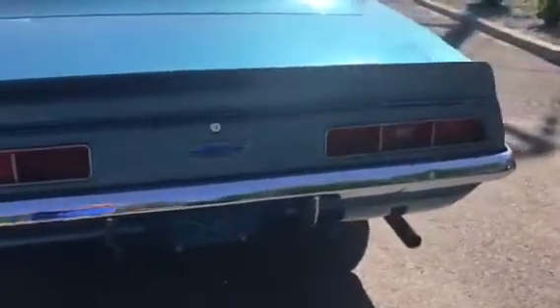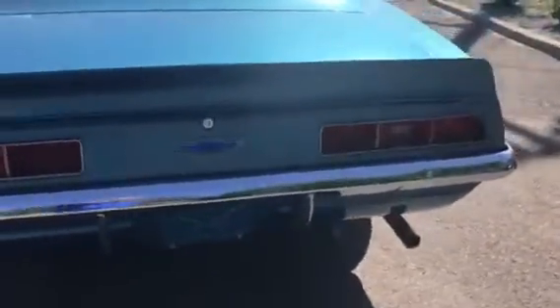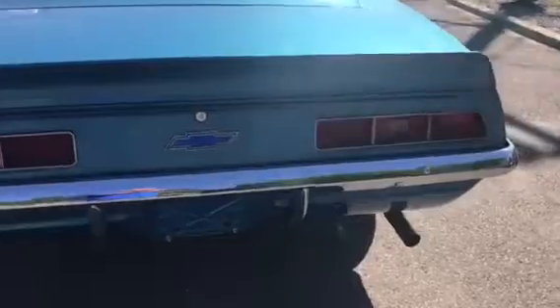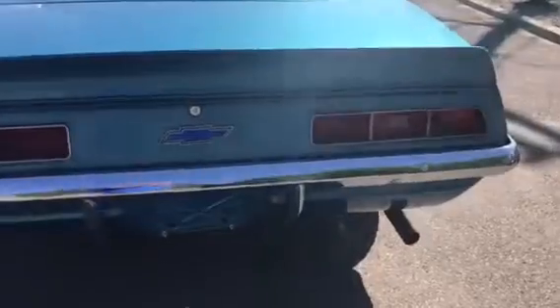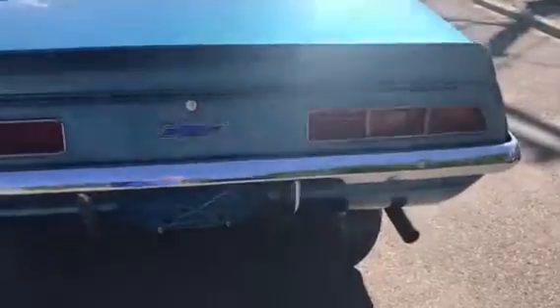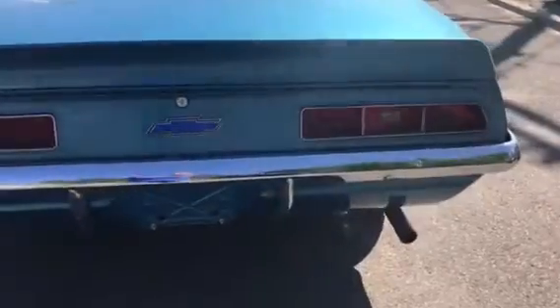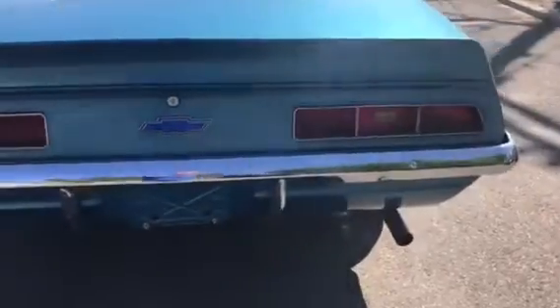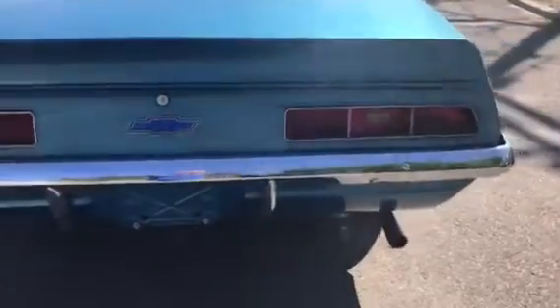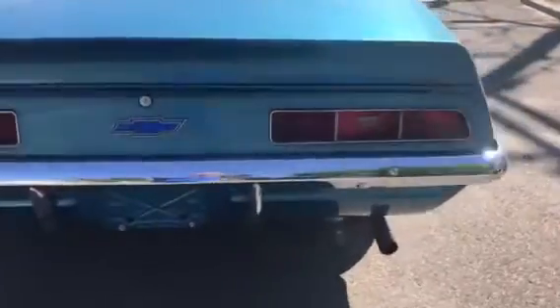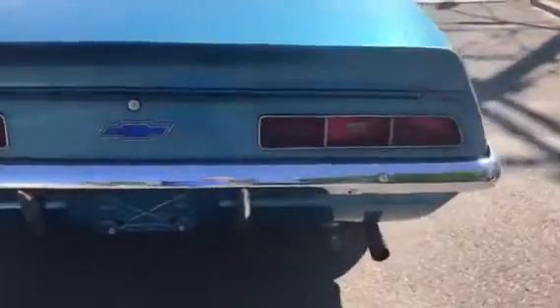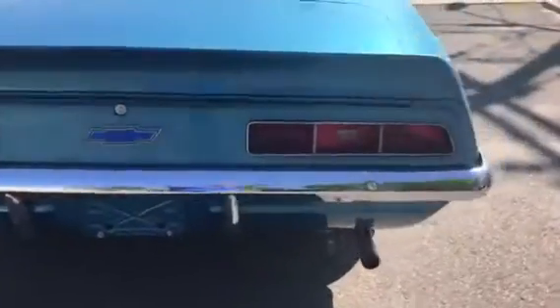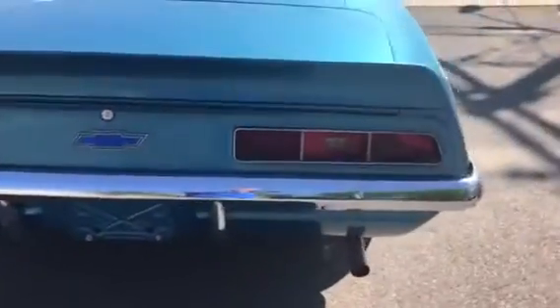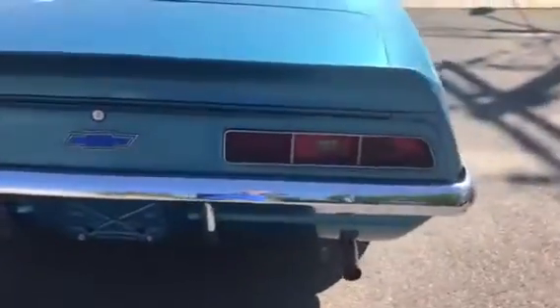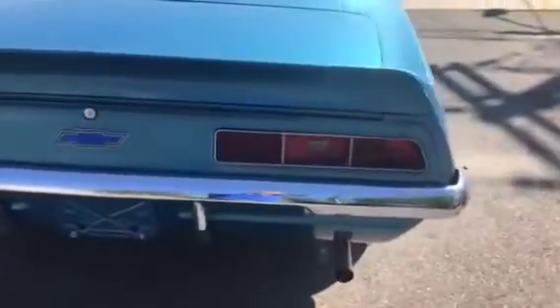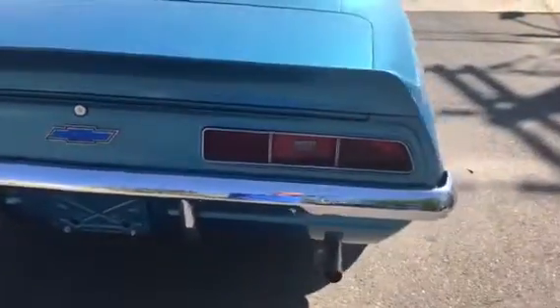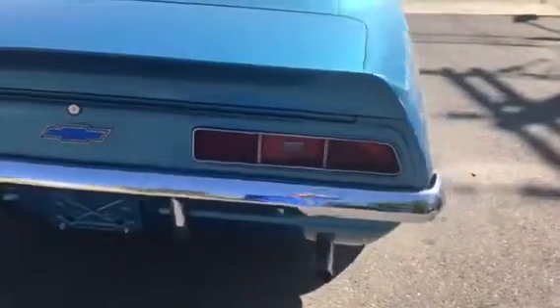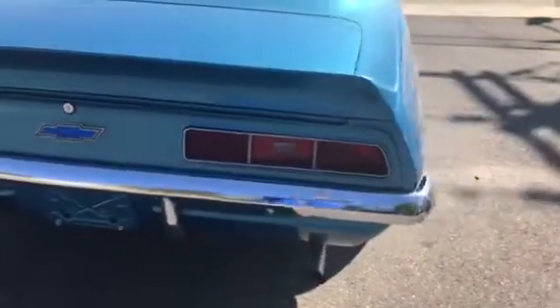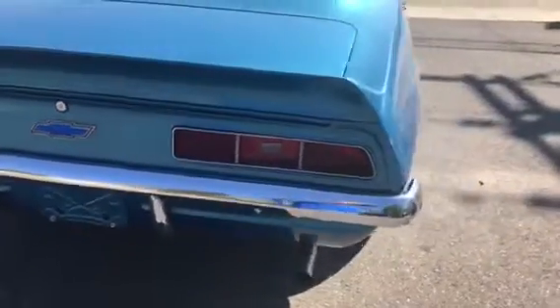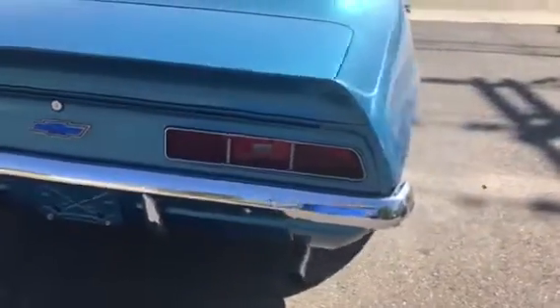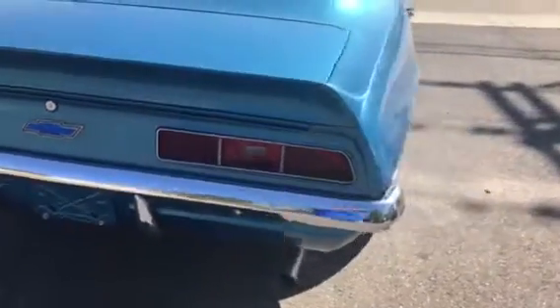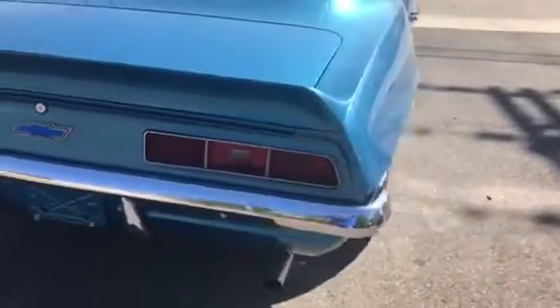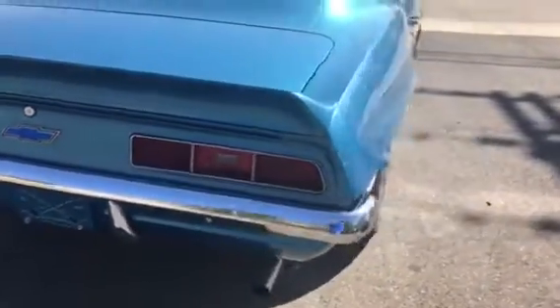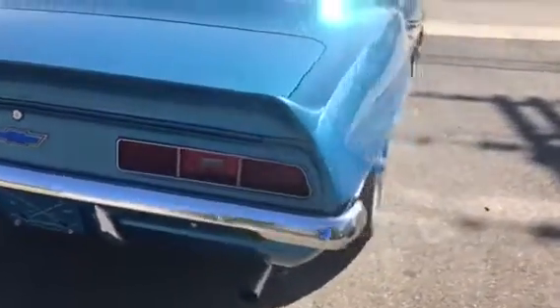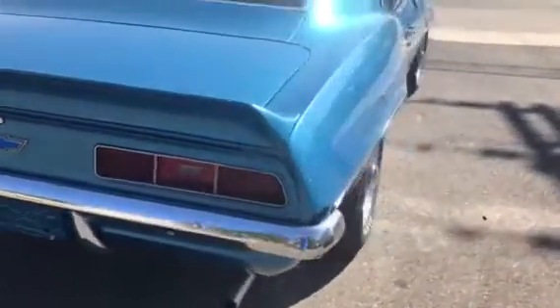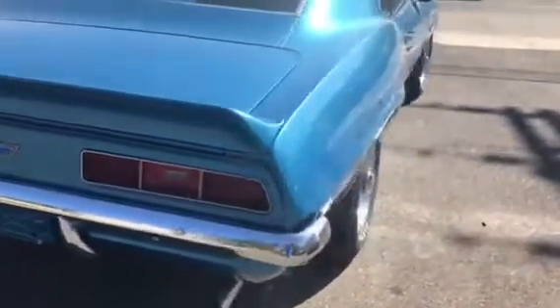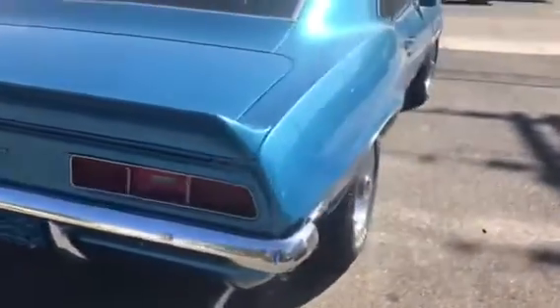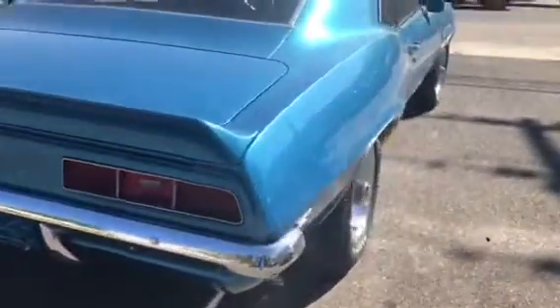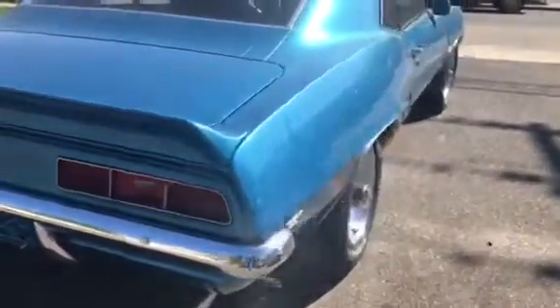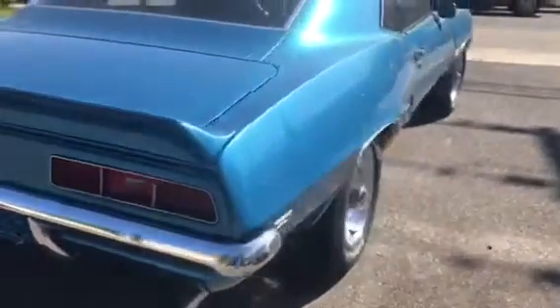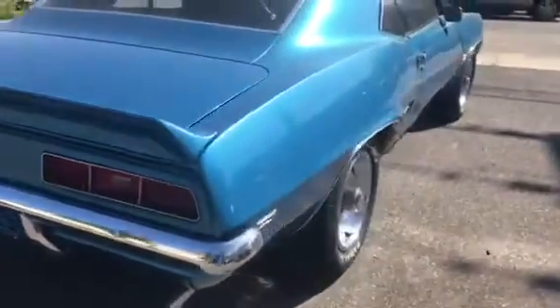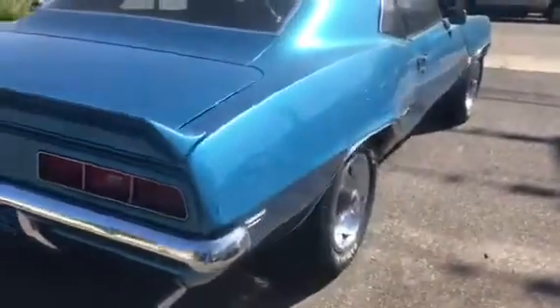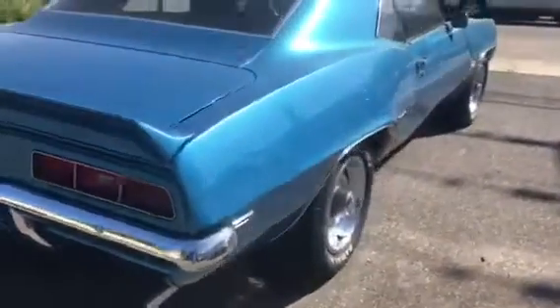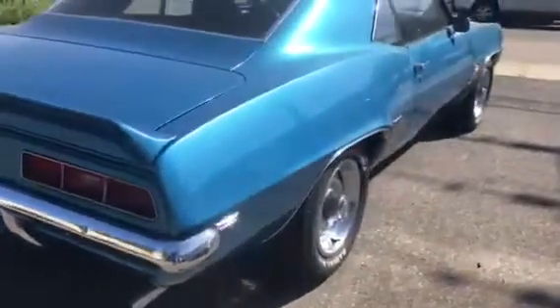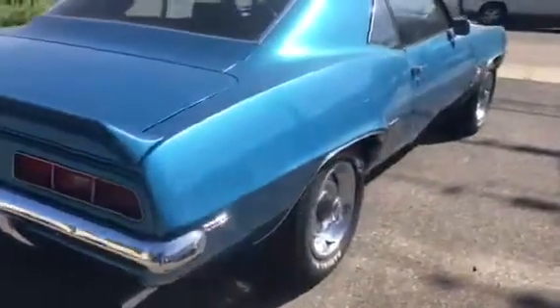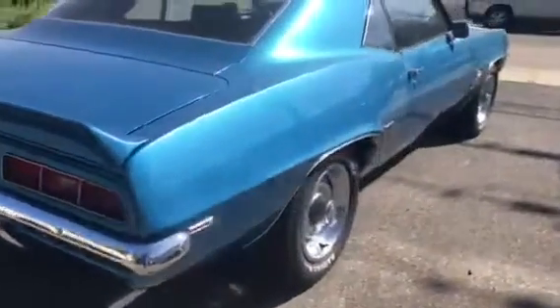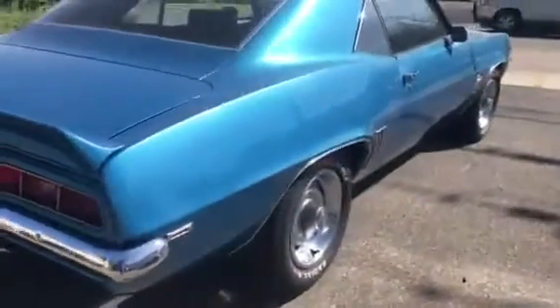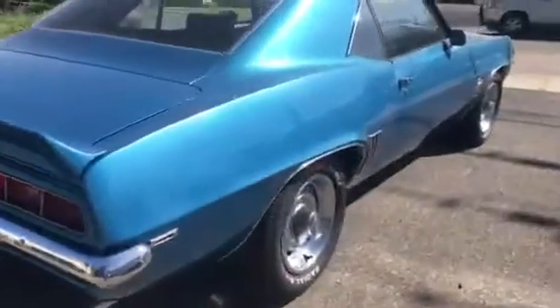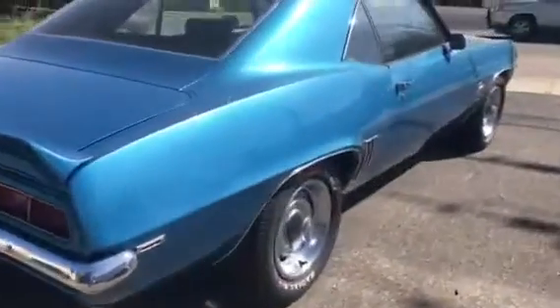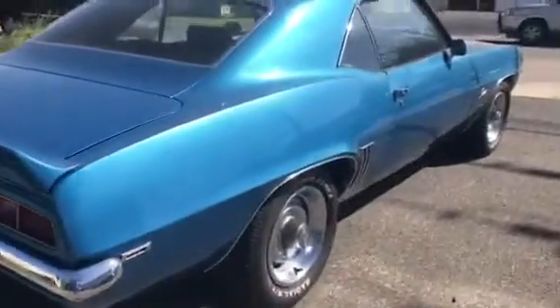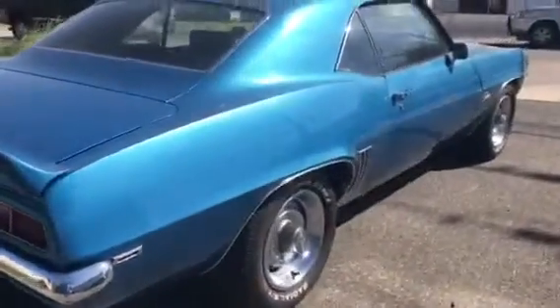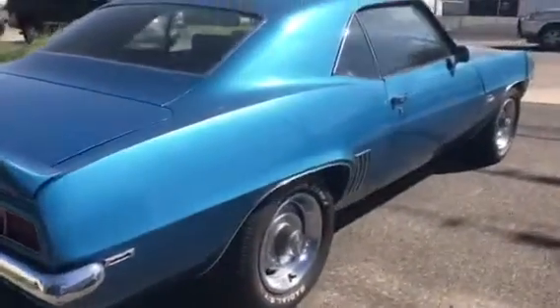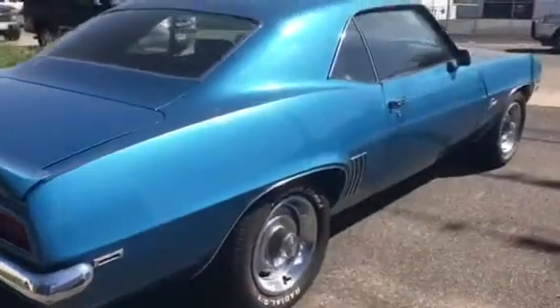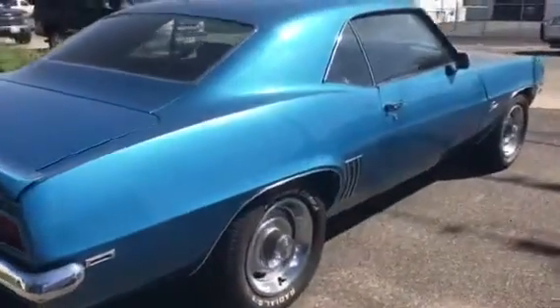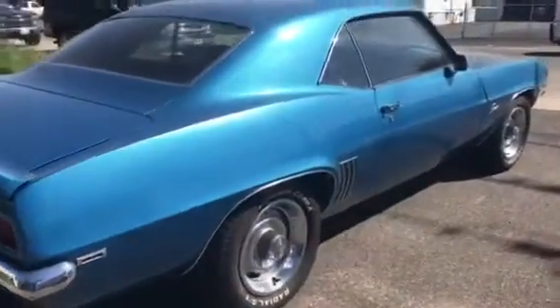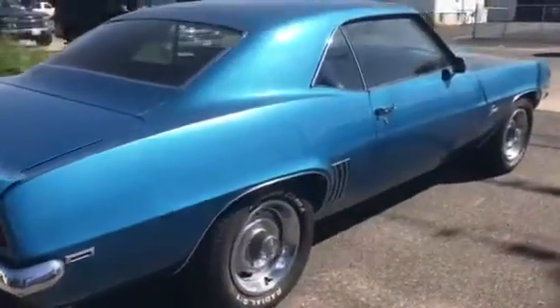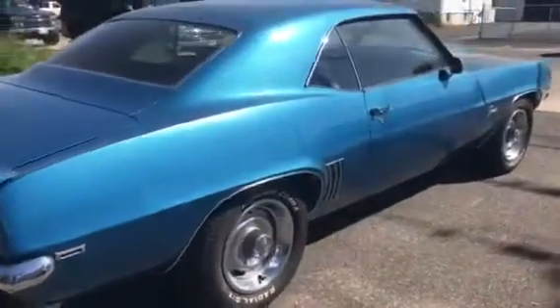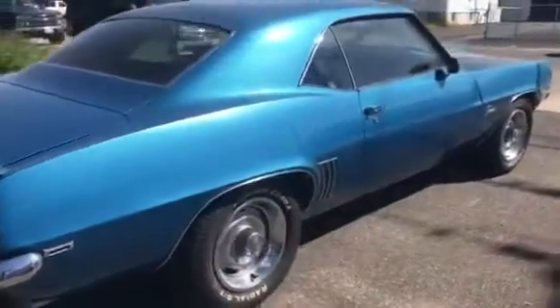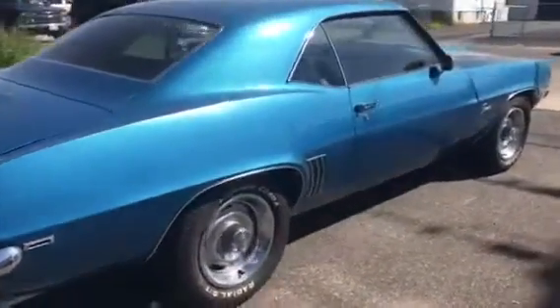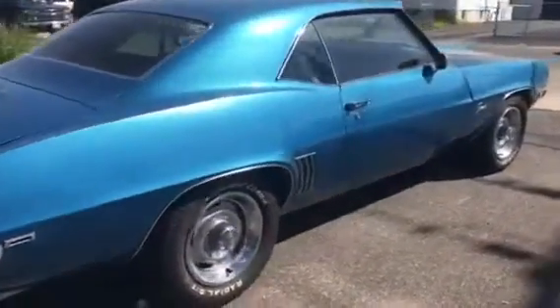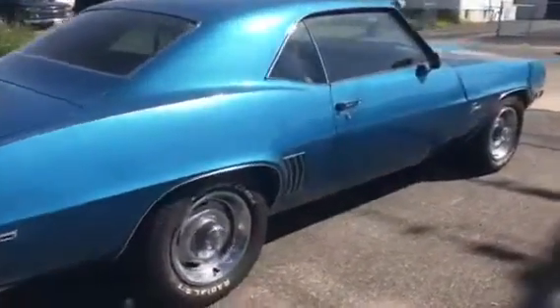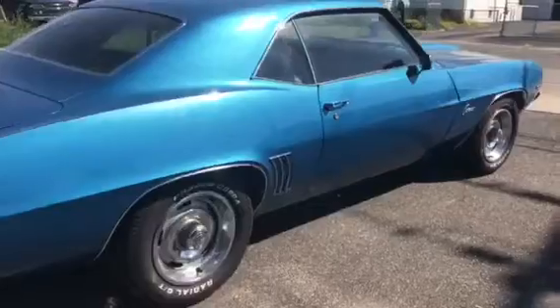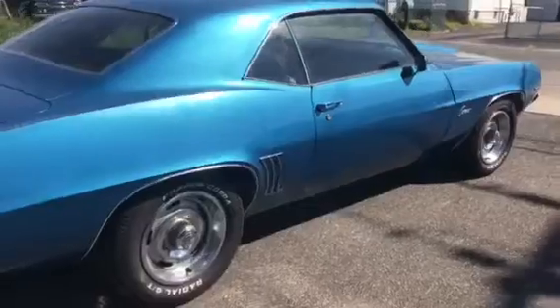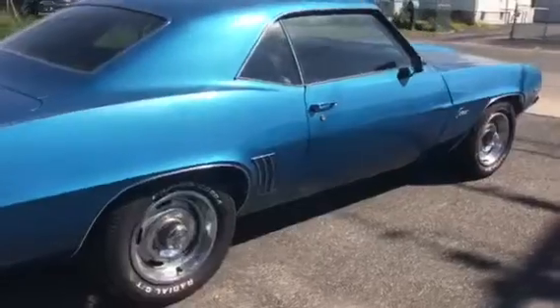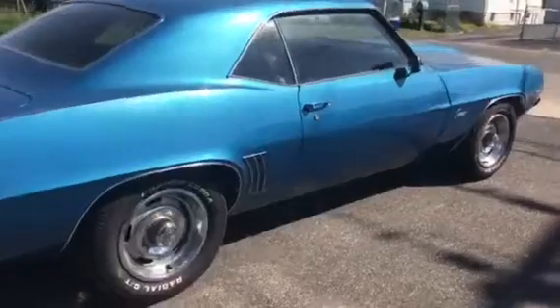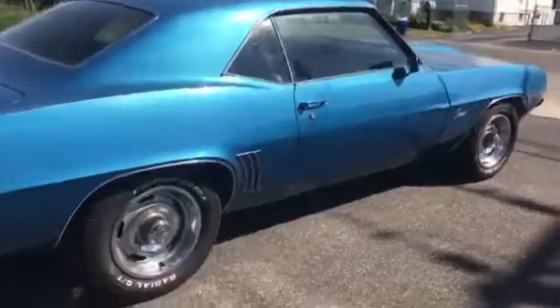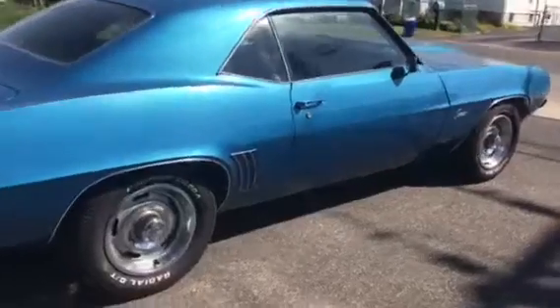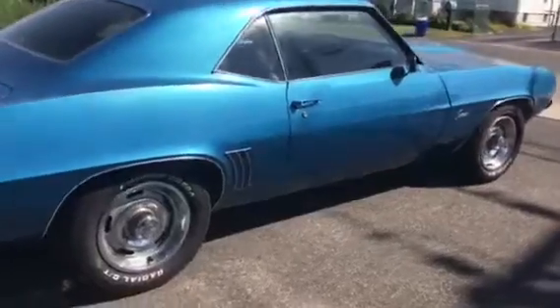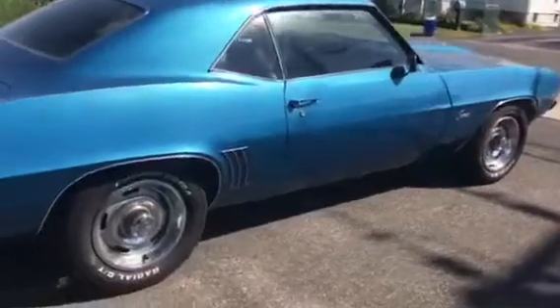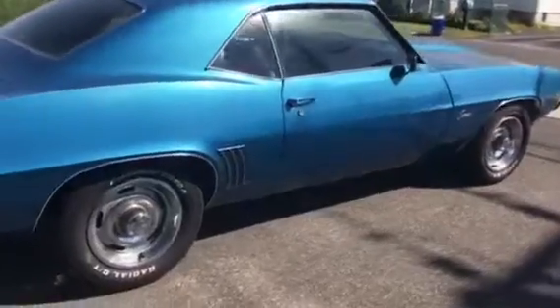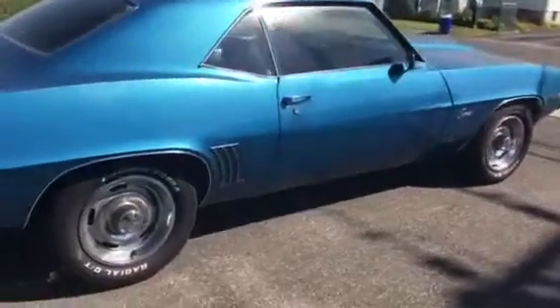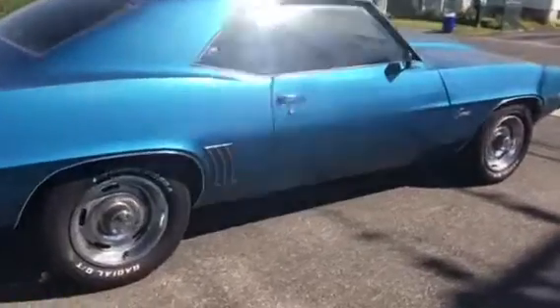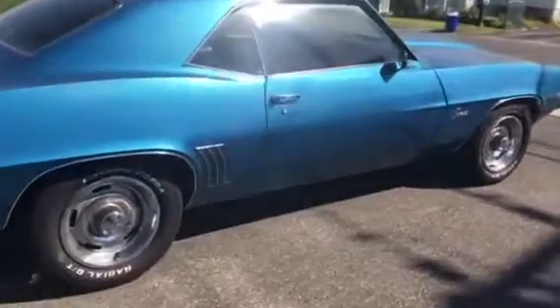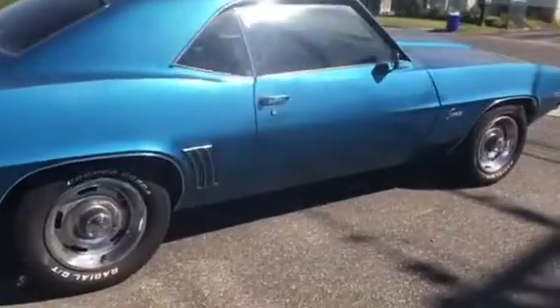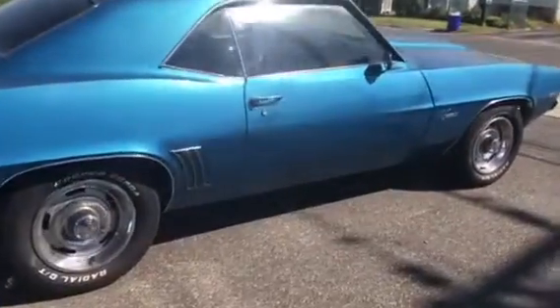We are running. She sounds very stock. It's the stock numbers matching Camaro V8. There it is.